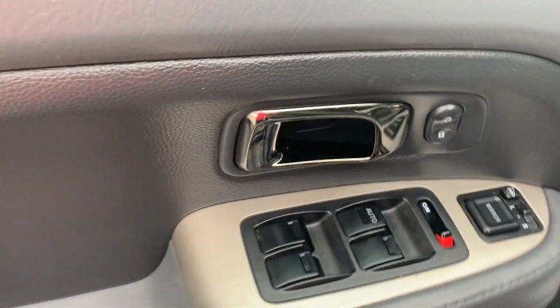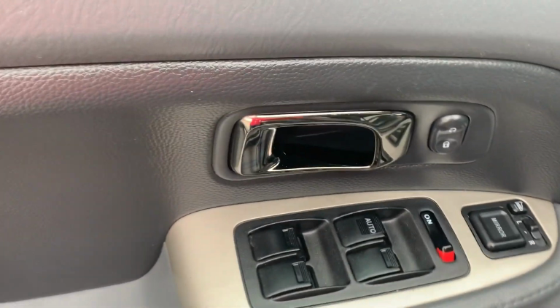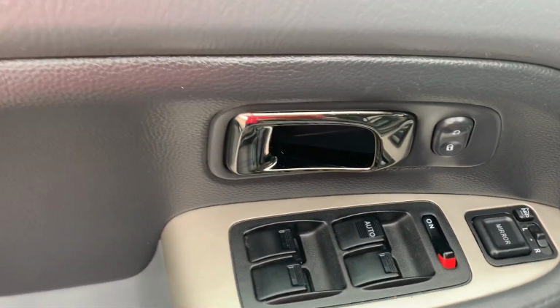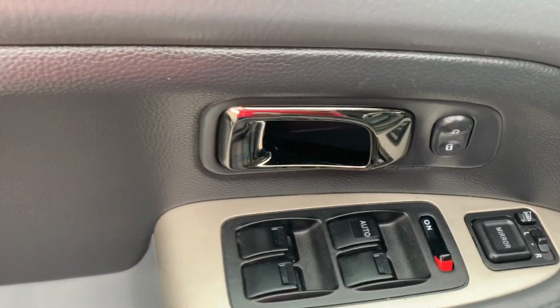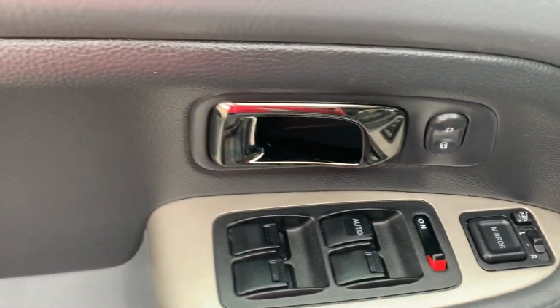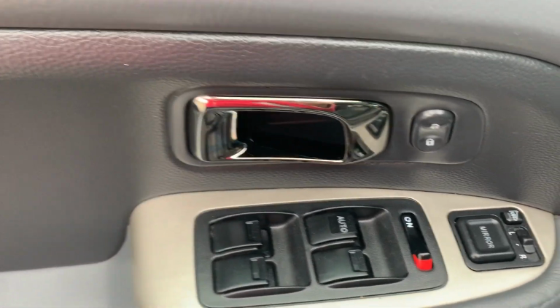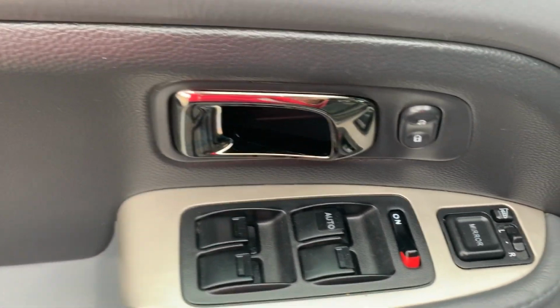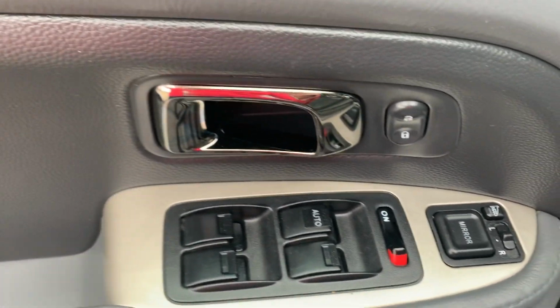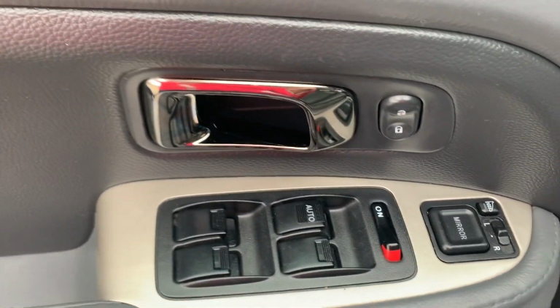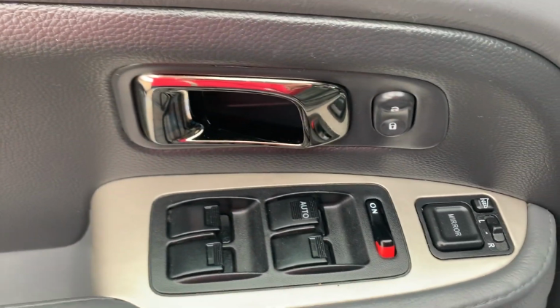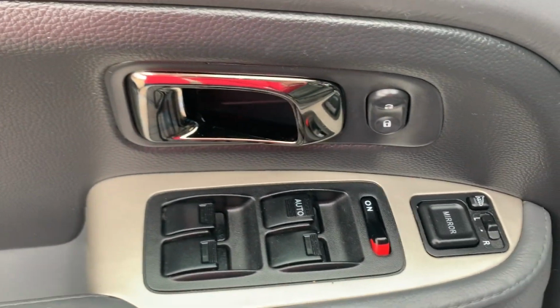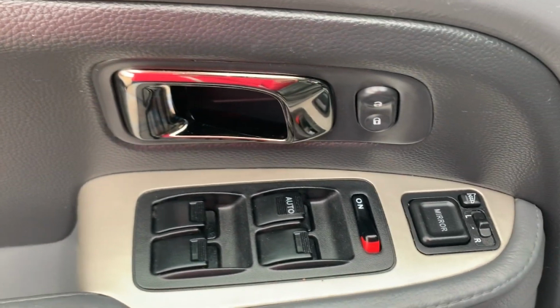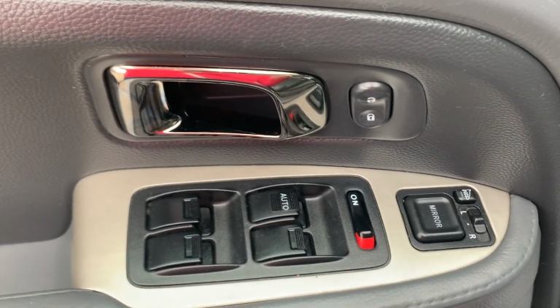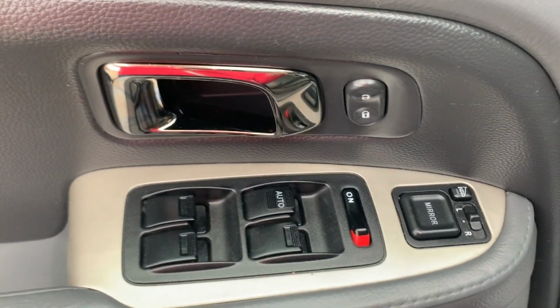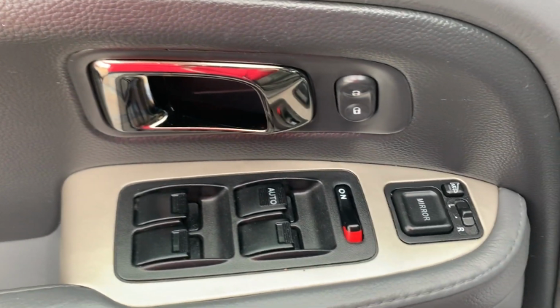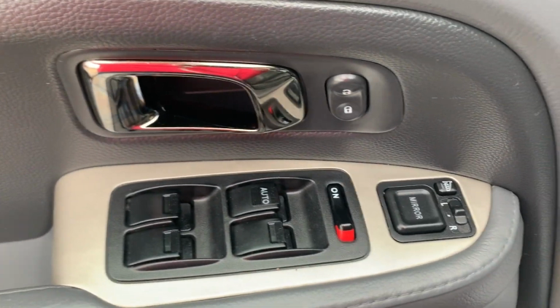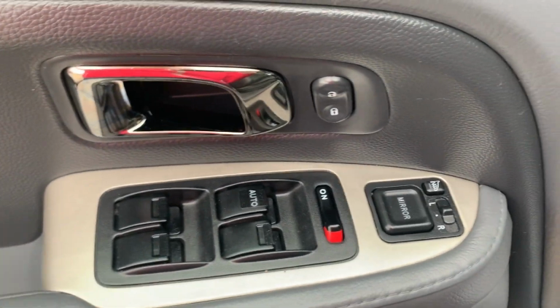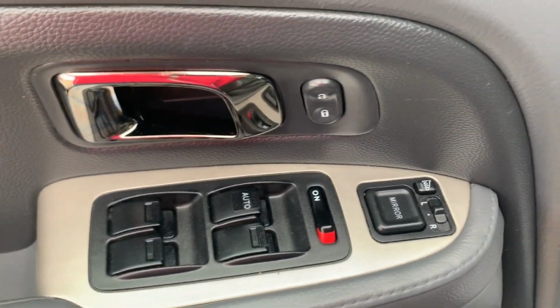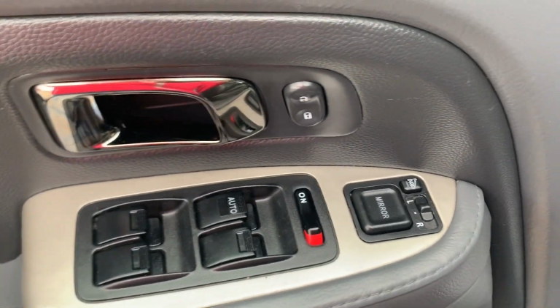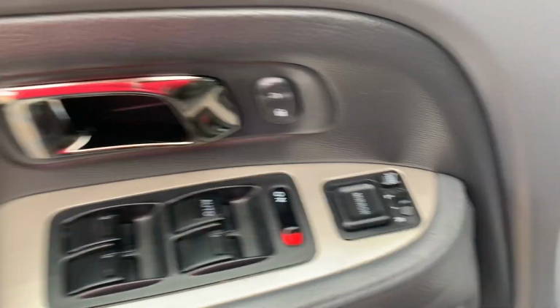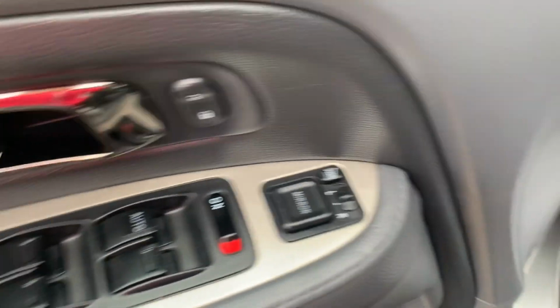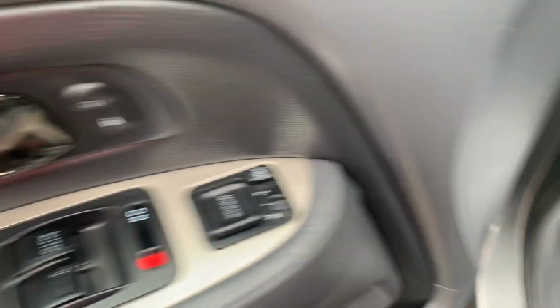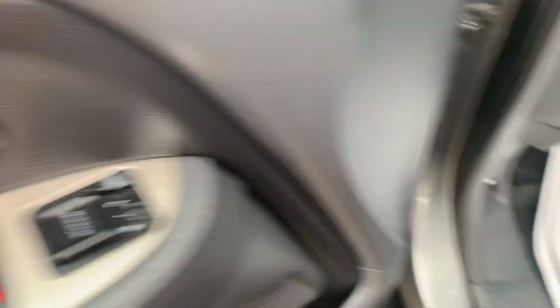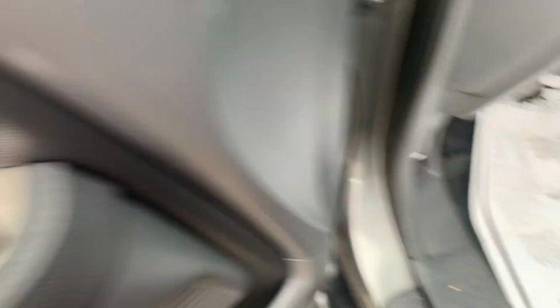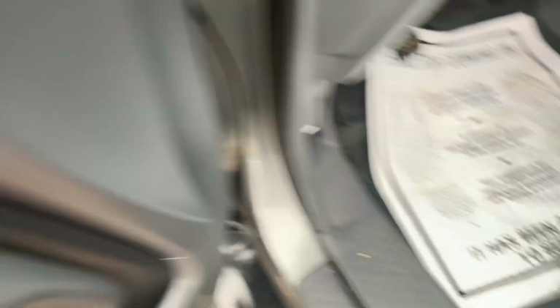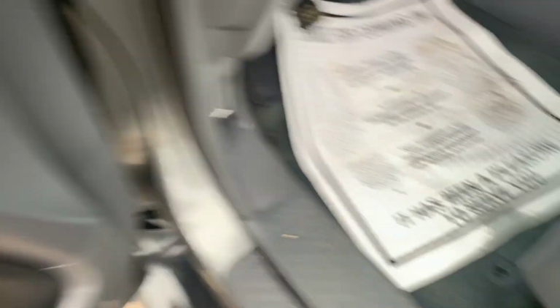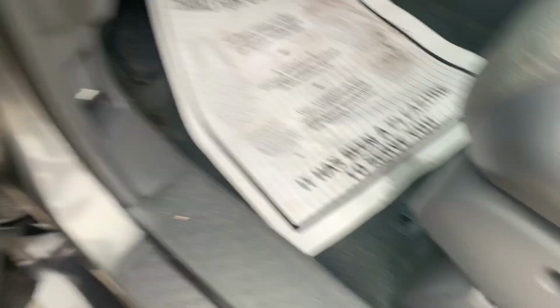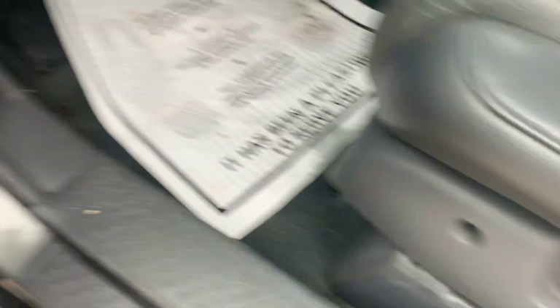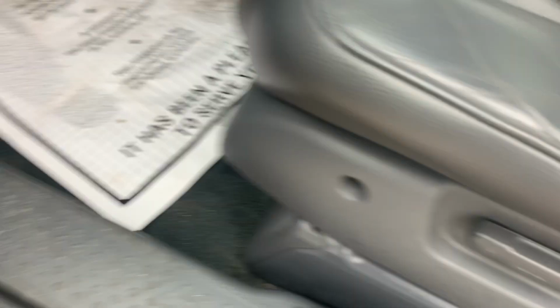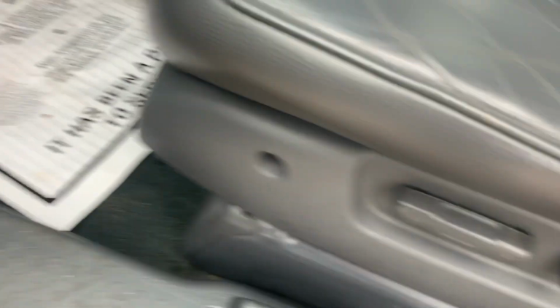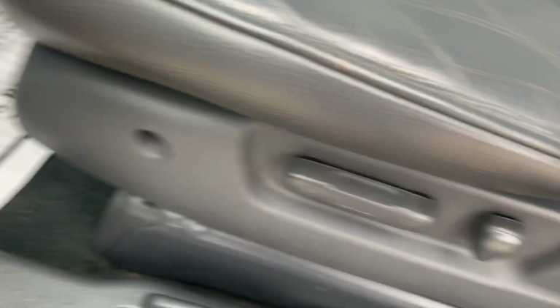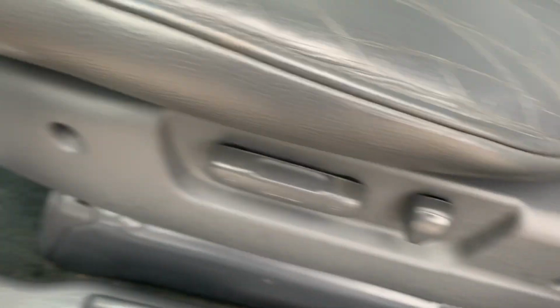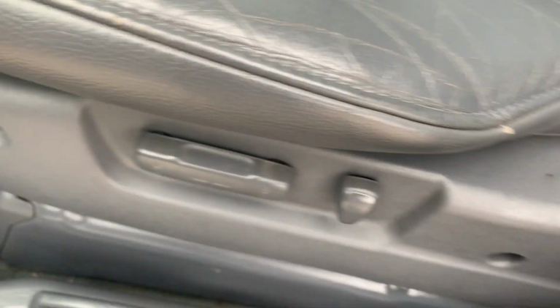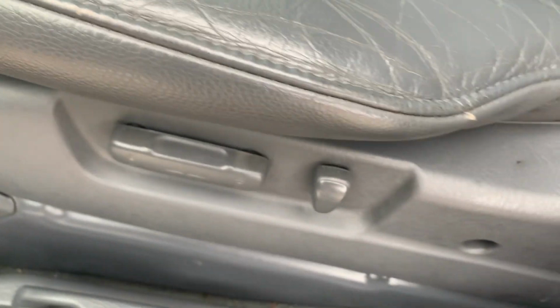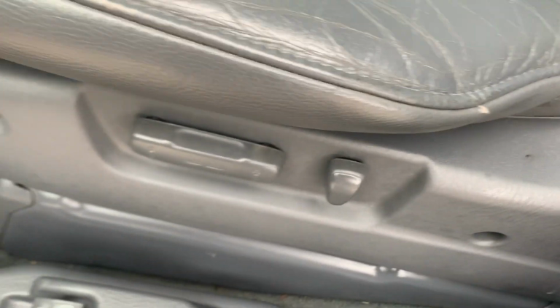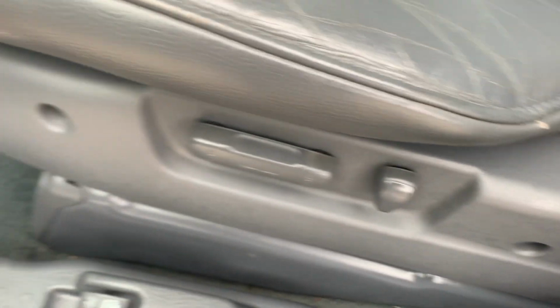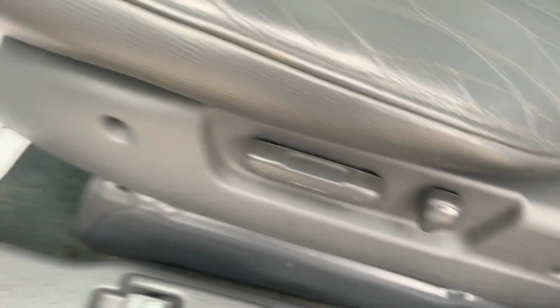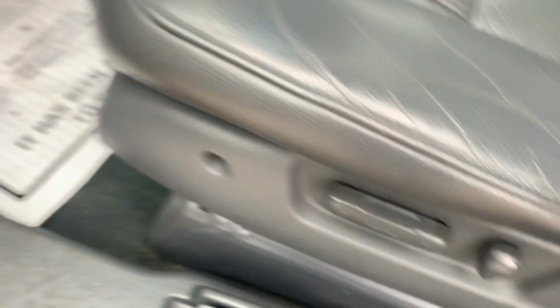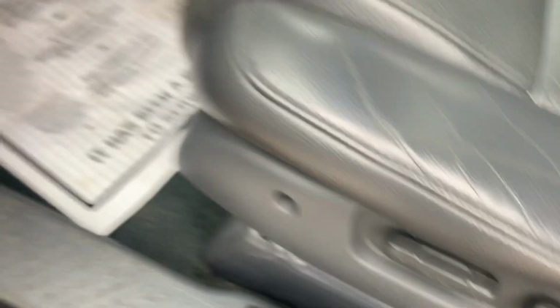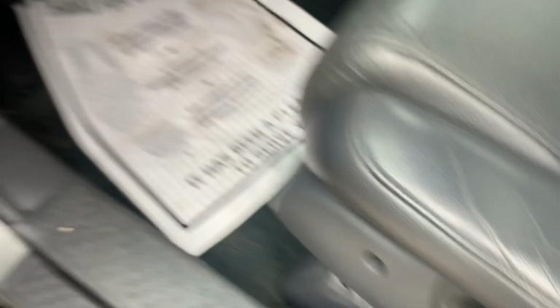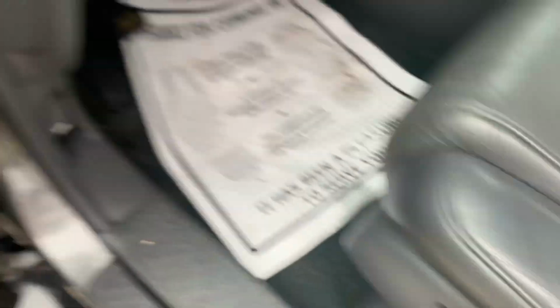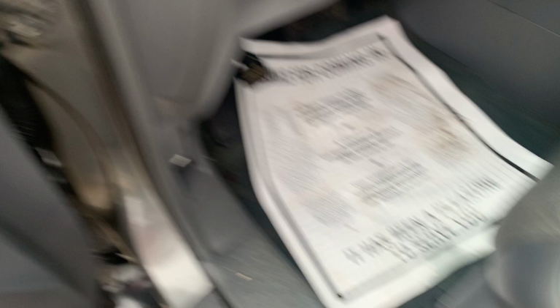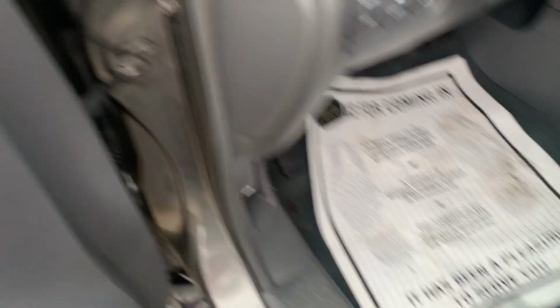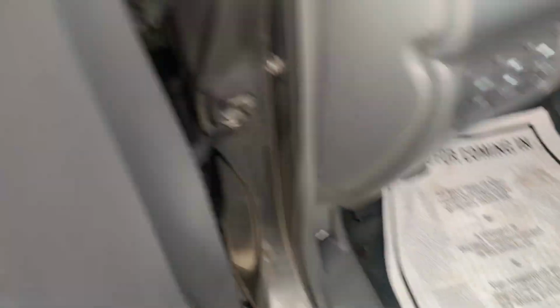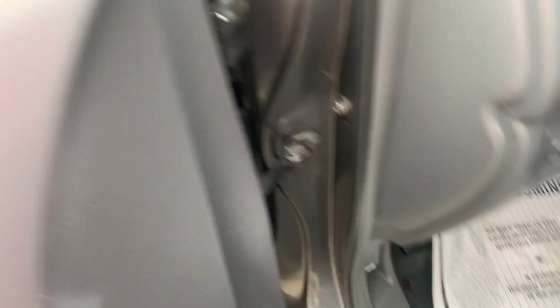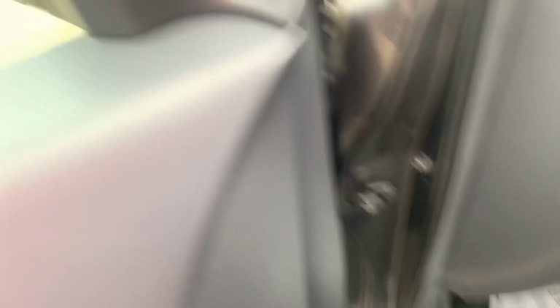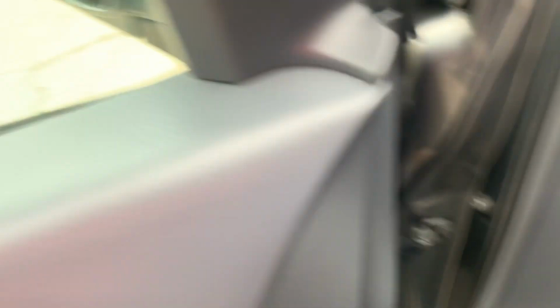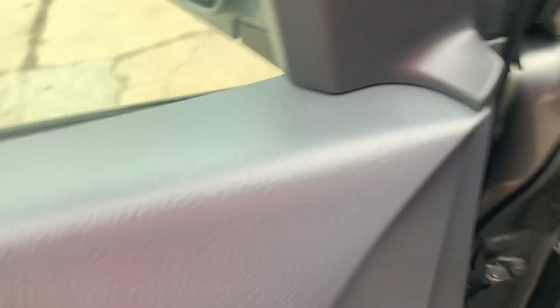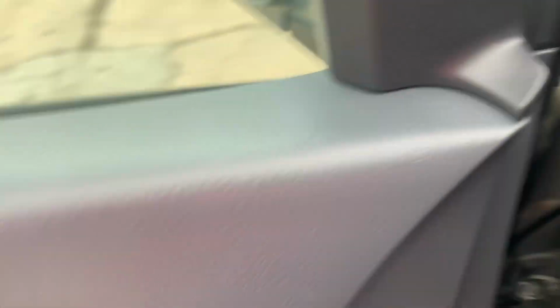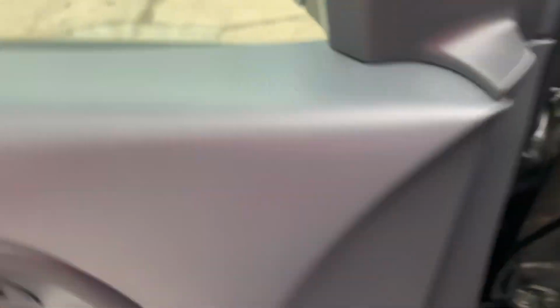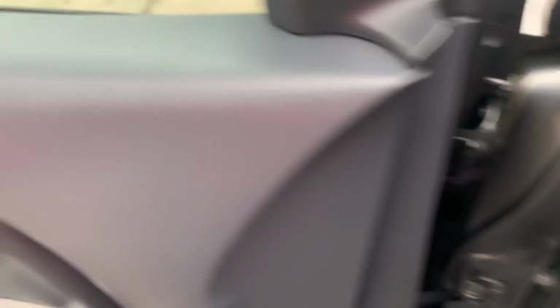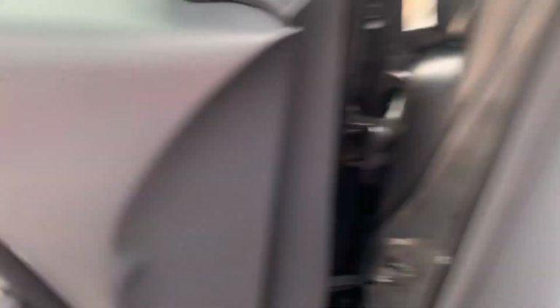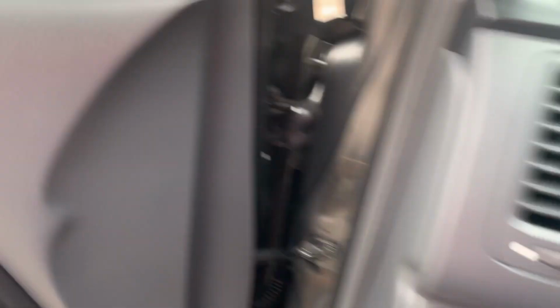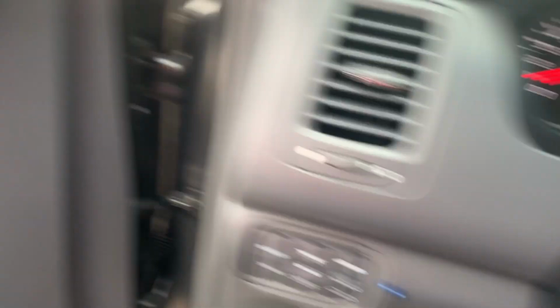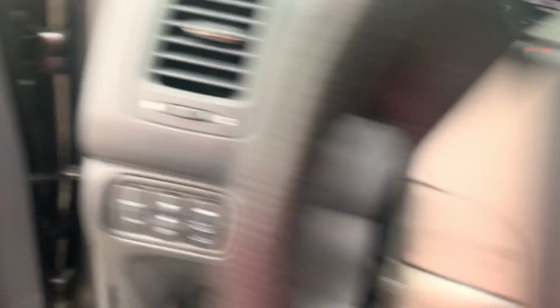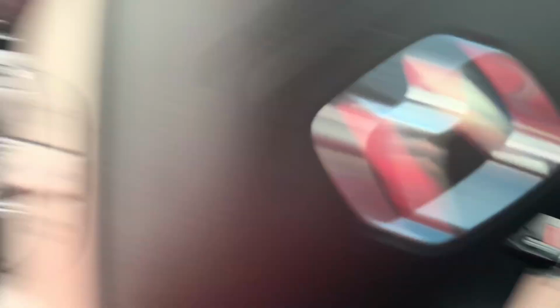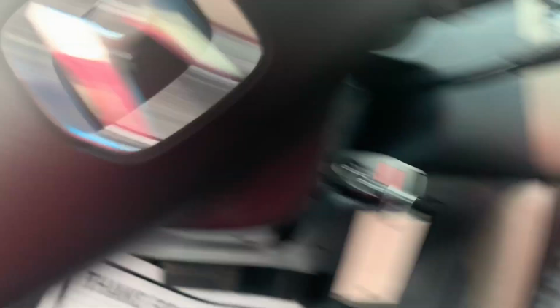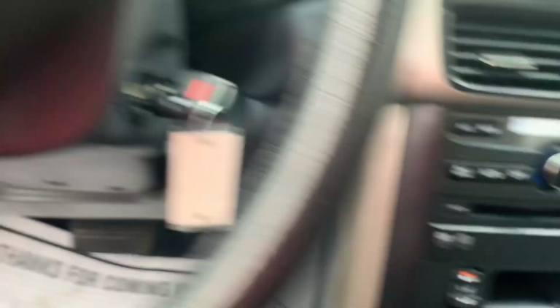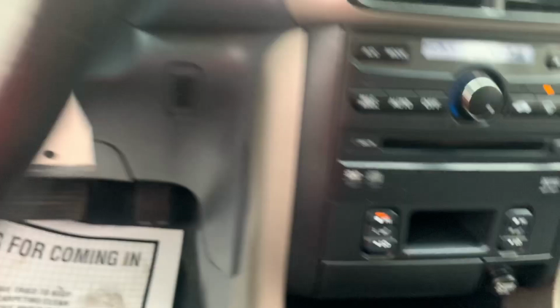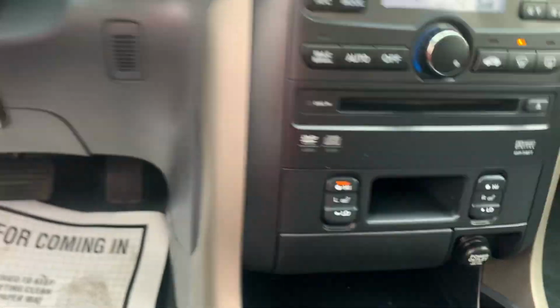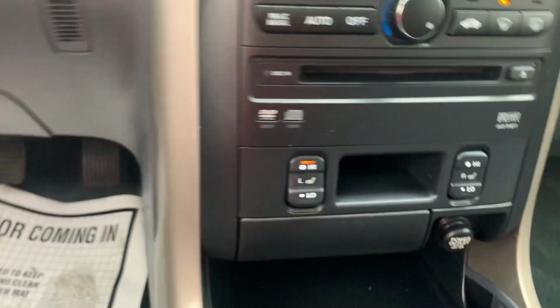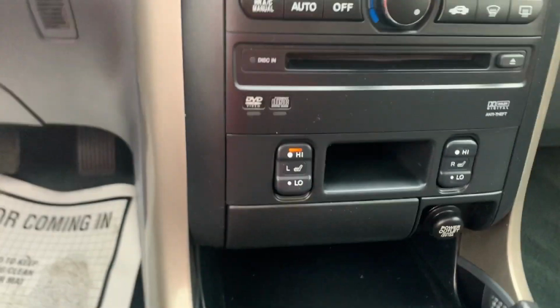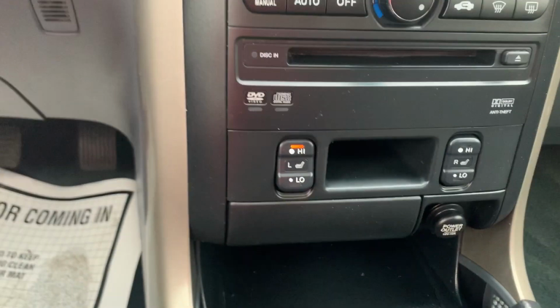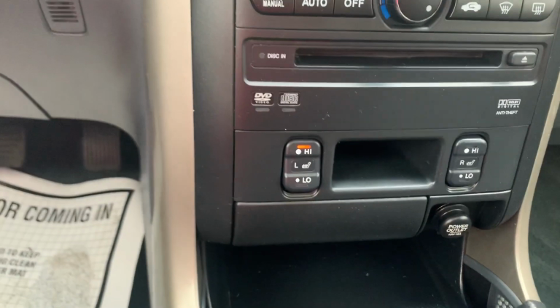The Pilot has power locks, windows, and mirrors, as well as a power driver seat. The front seats are heated.